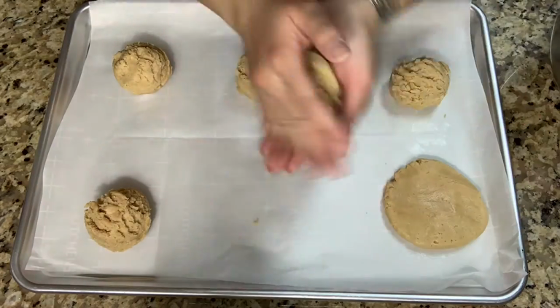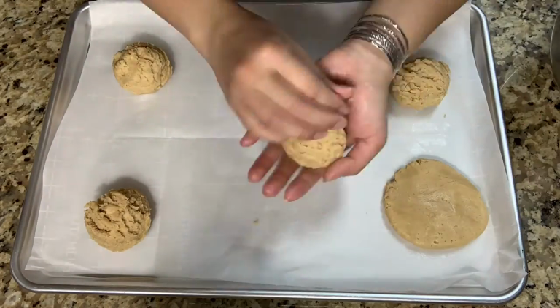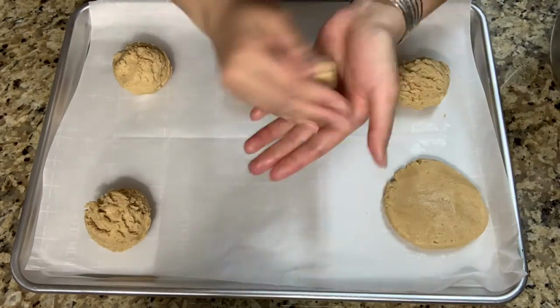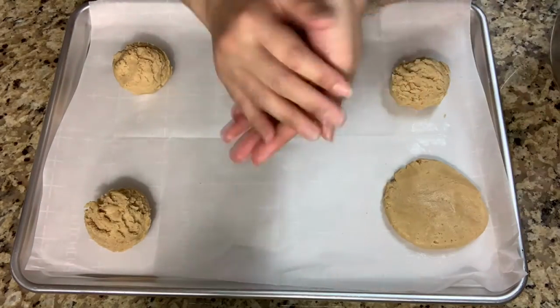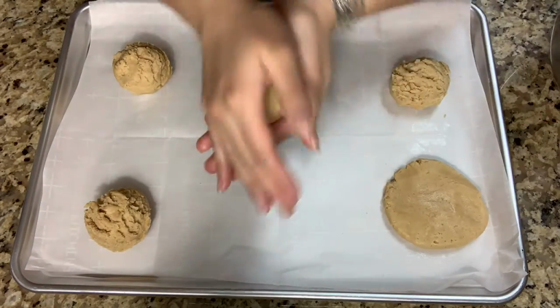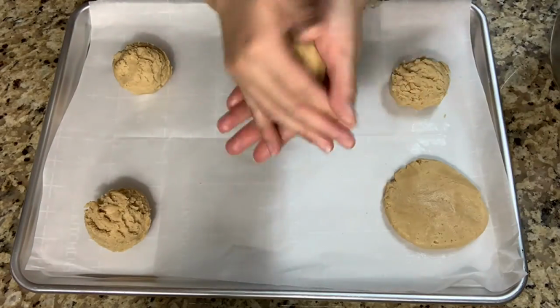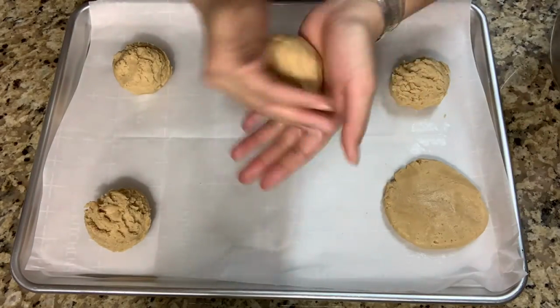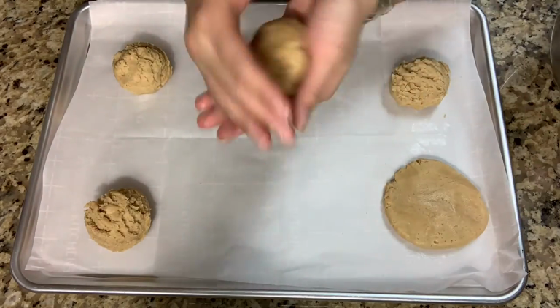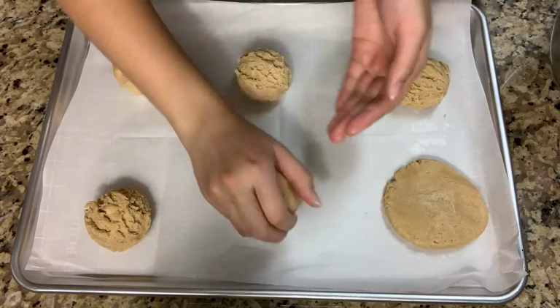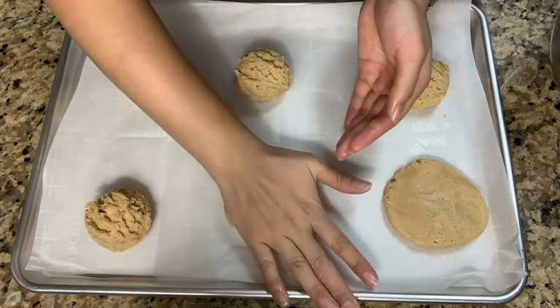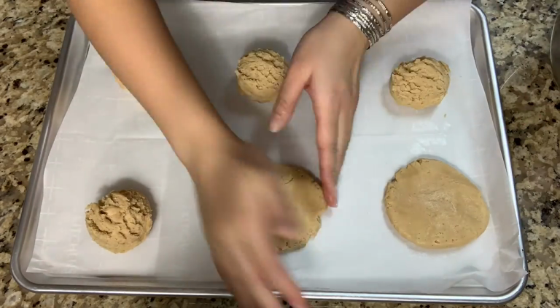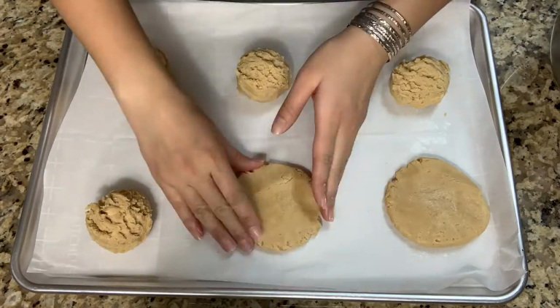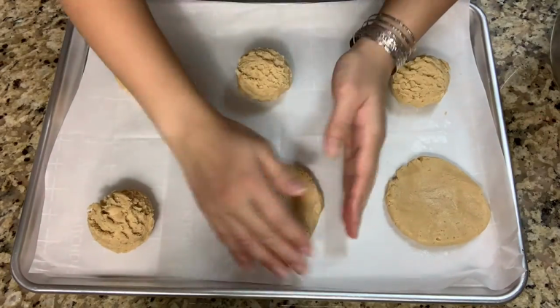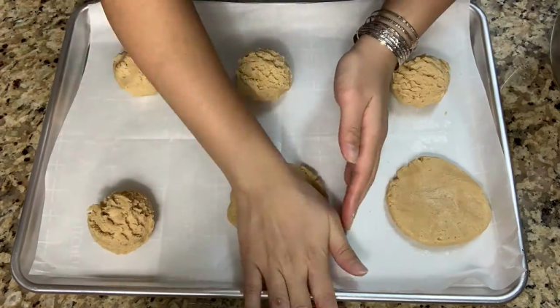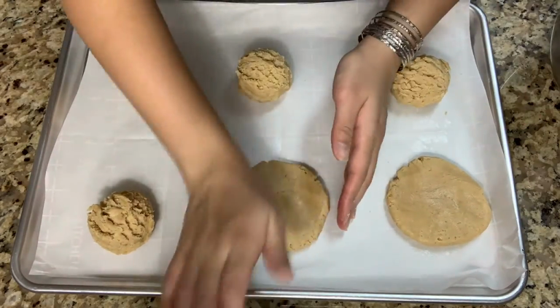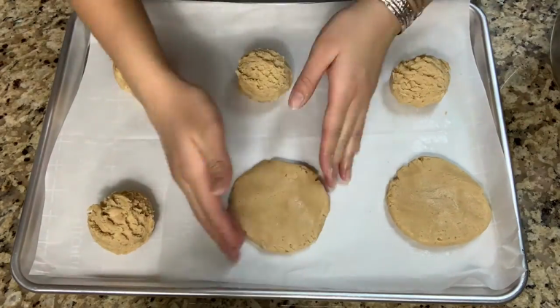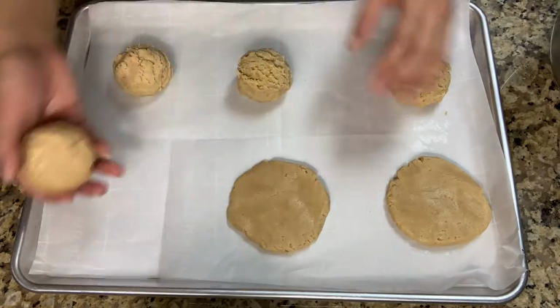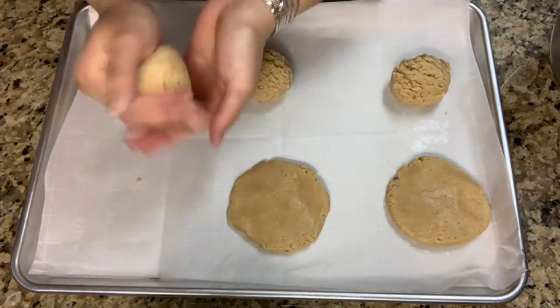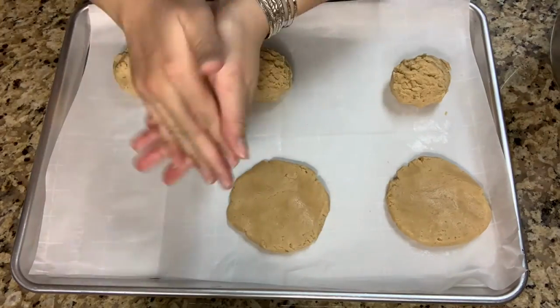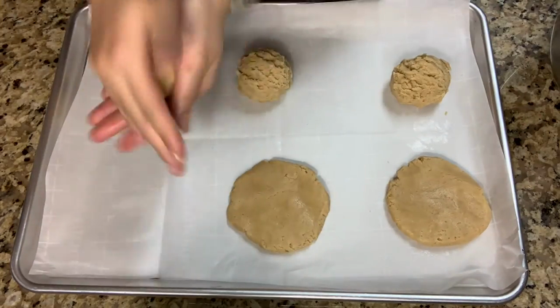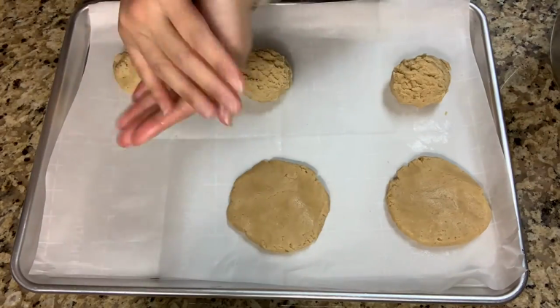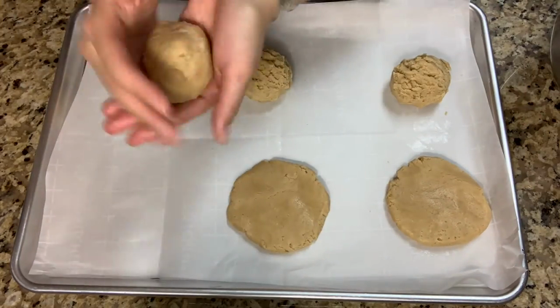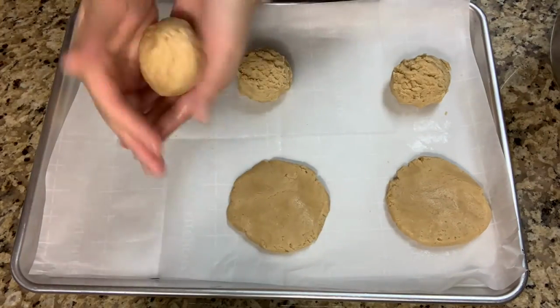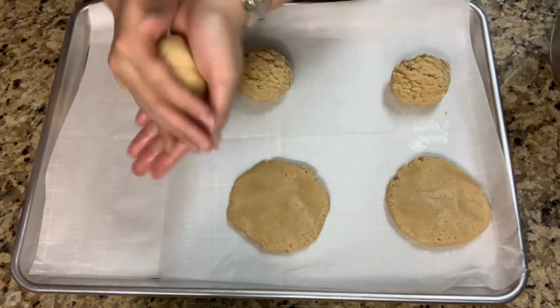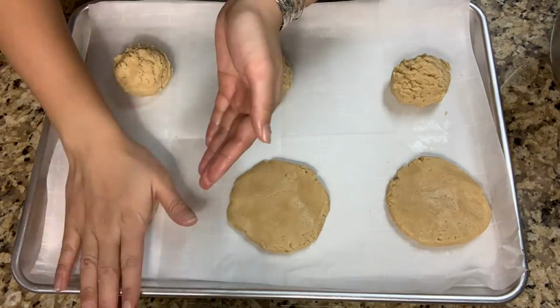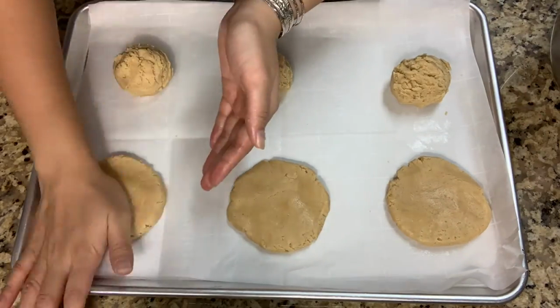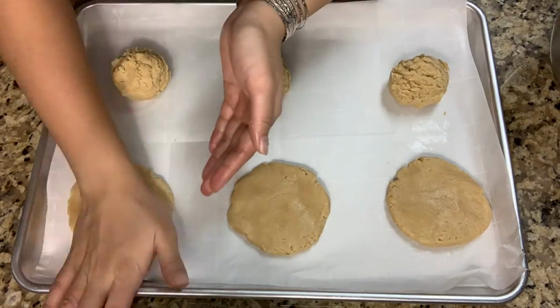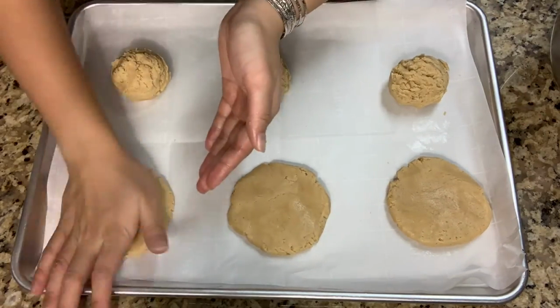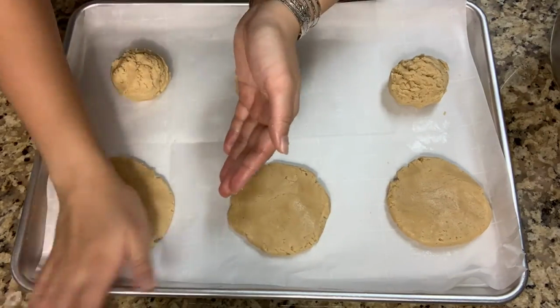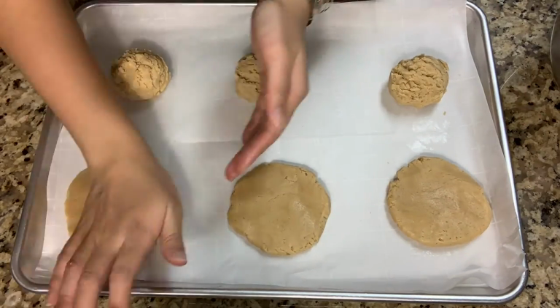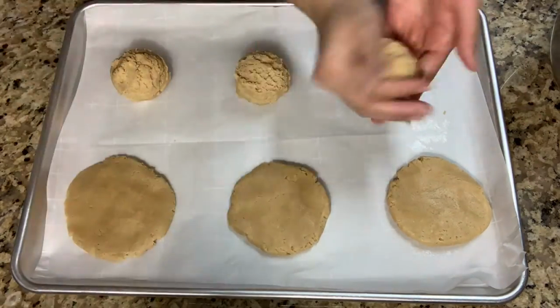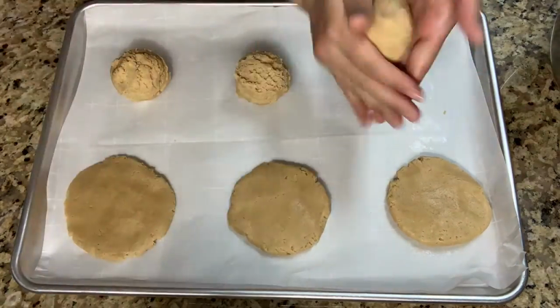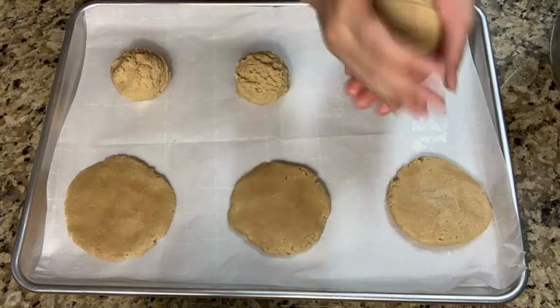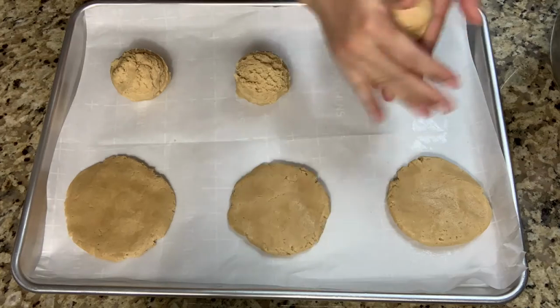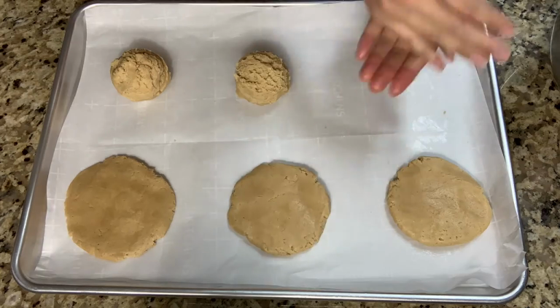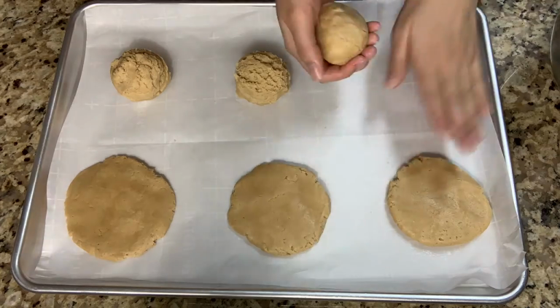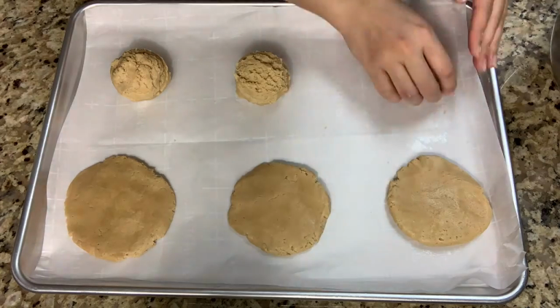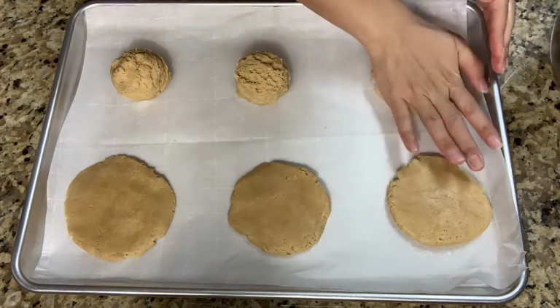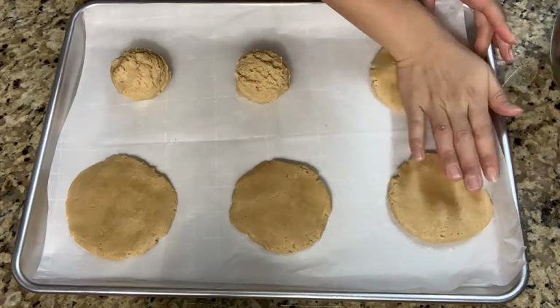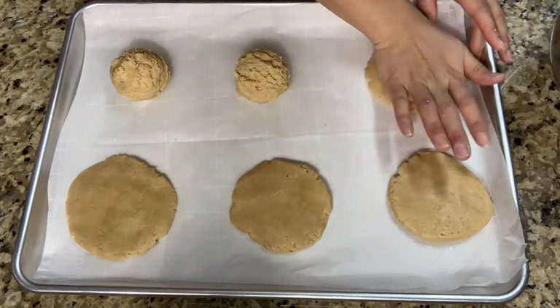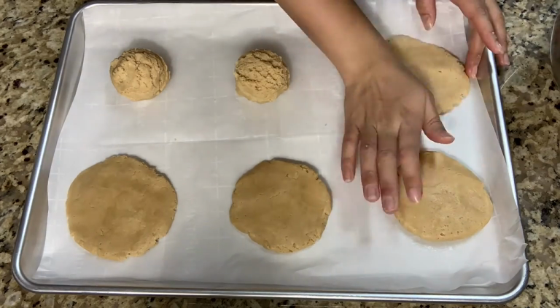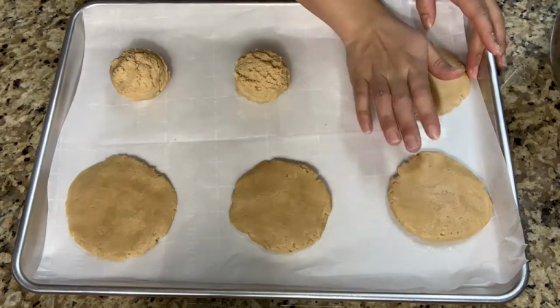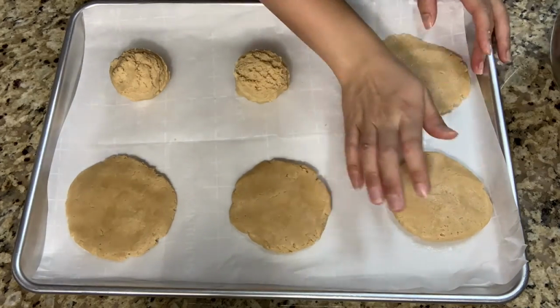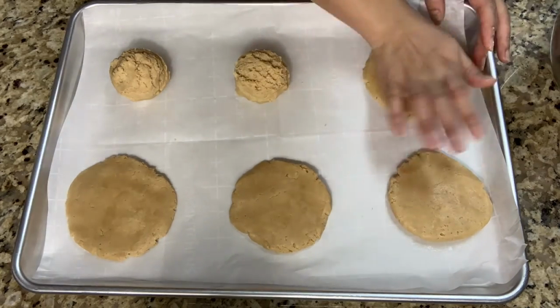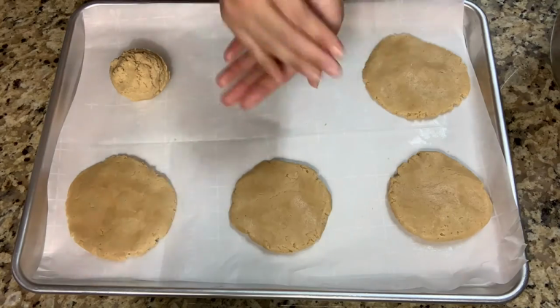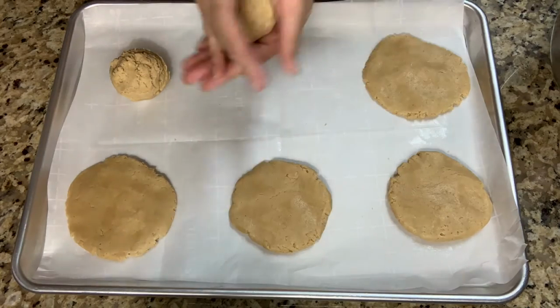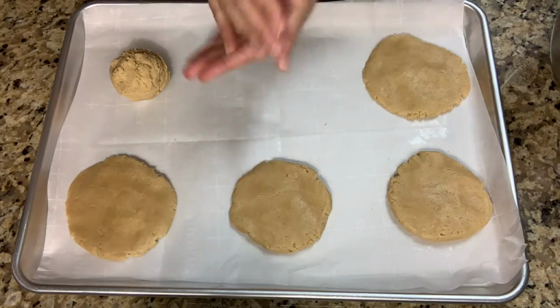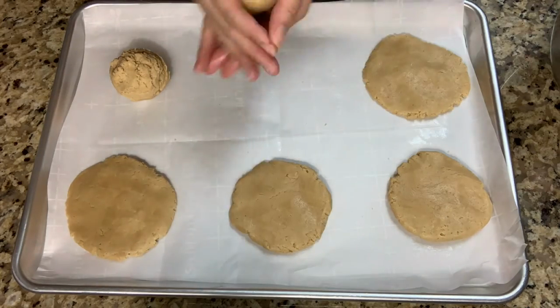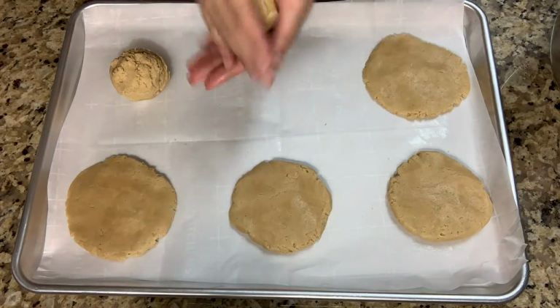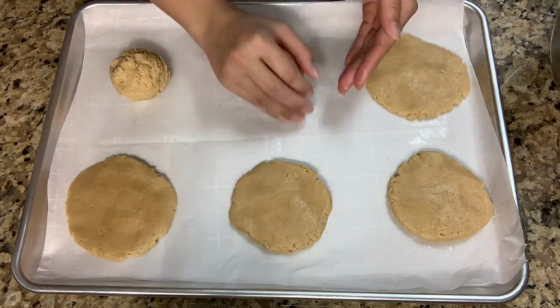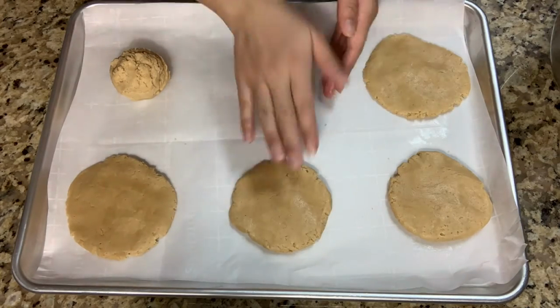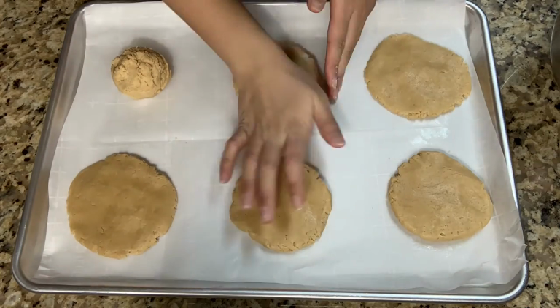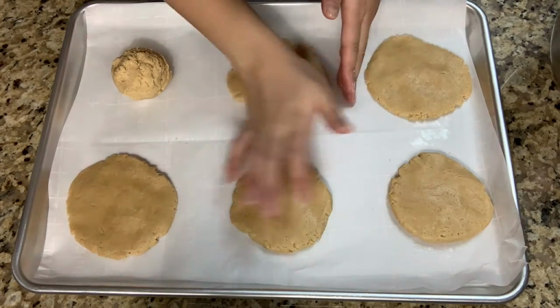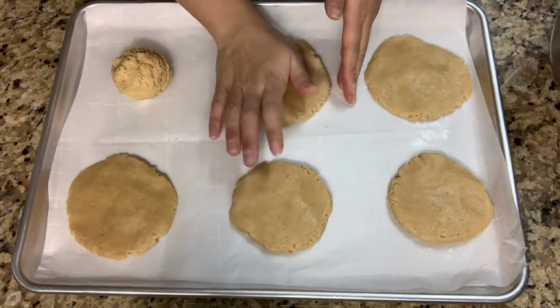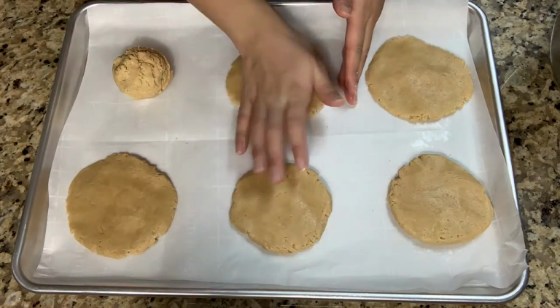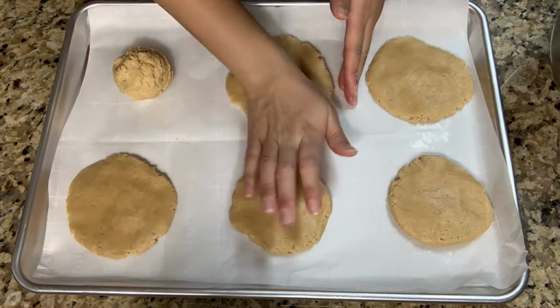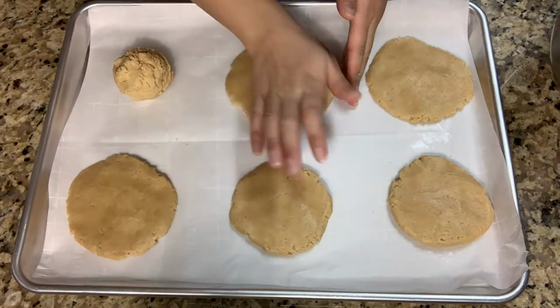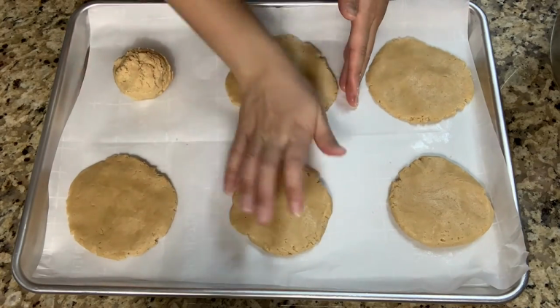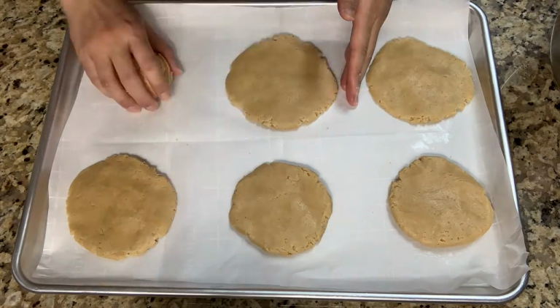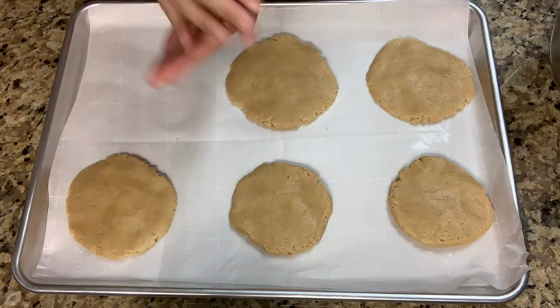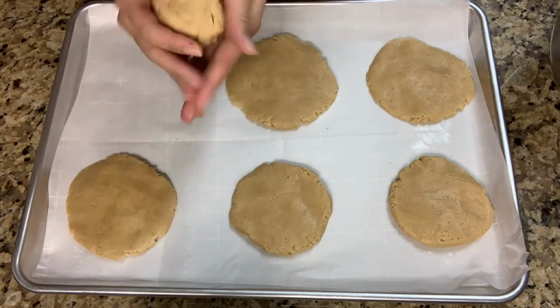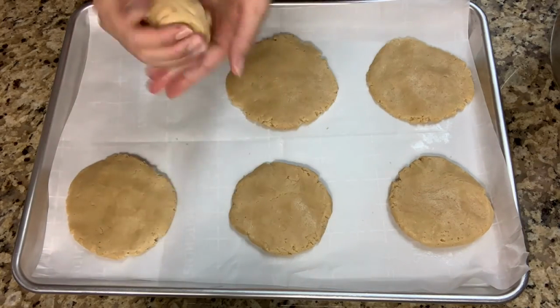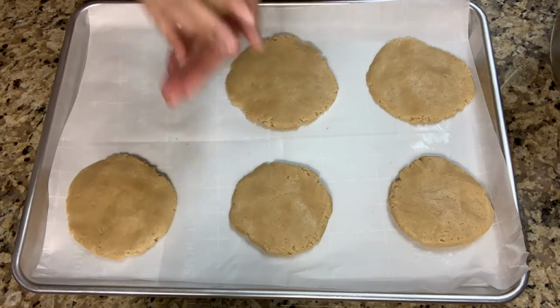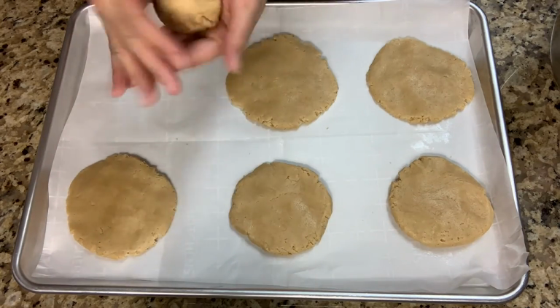And after 20 minutes, make sure to leave the cookies out for about 15 minutes just to cool off. And this makes for about 6 cookies.